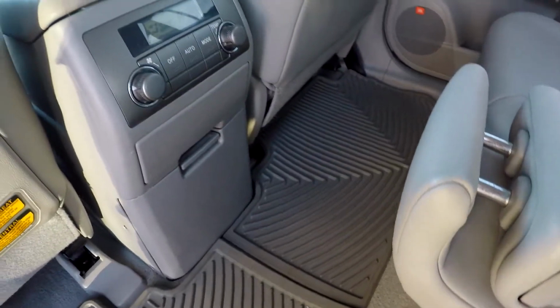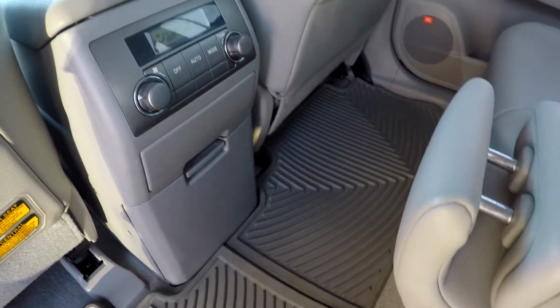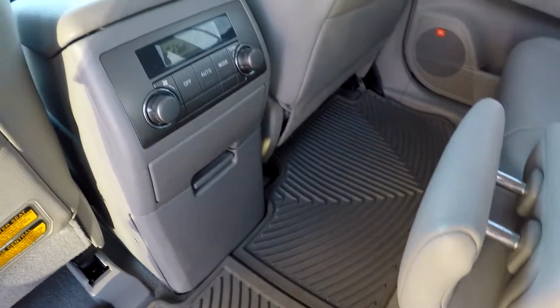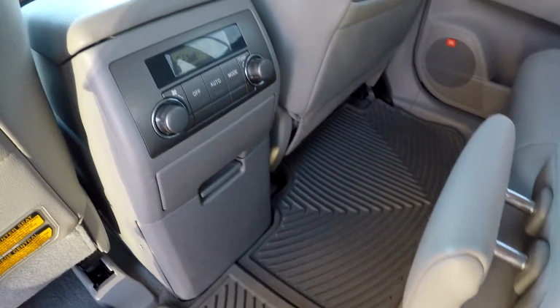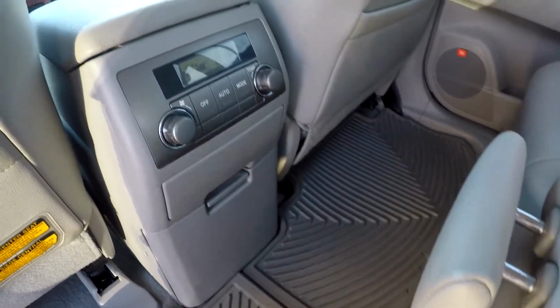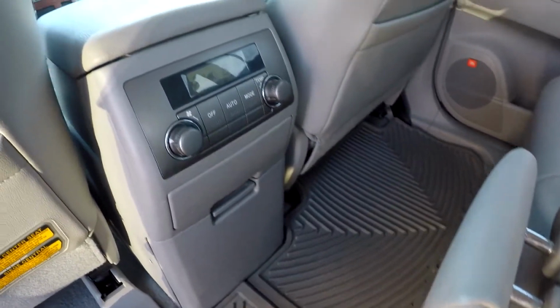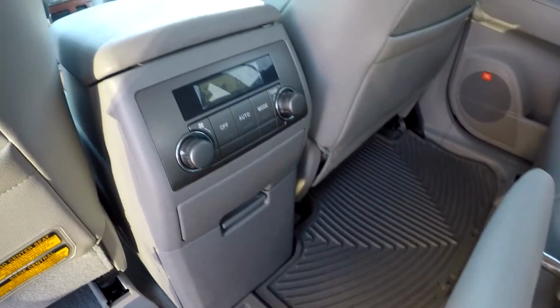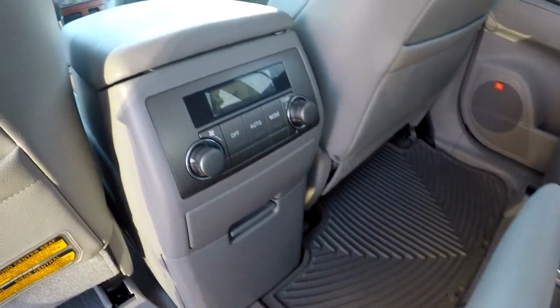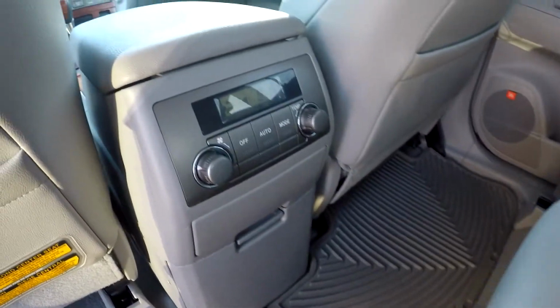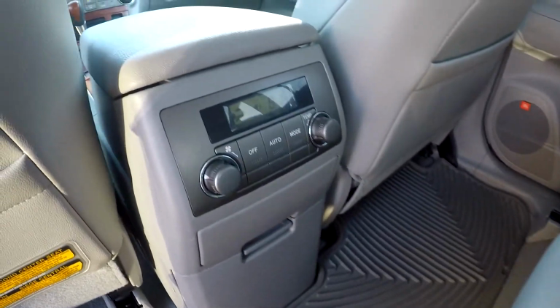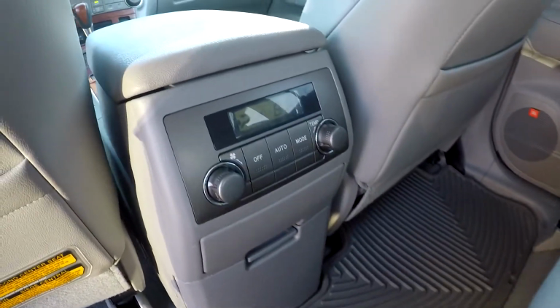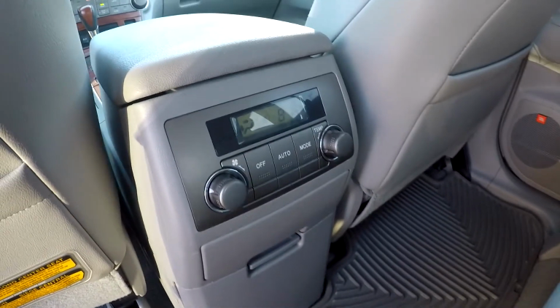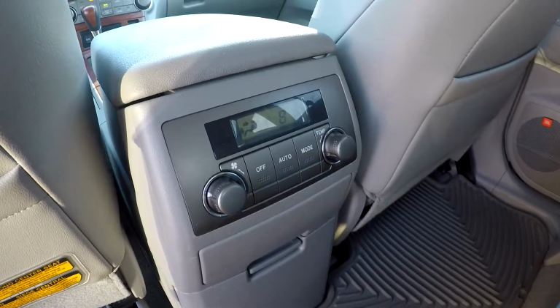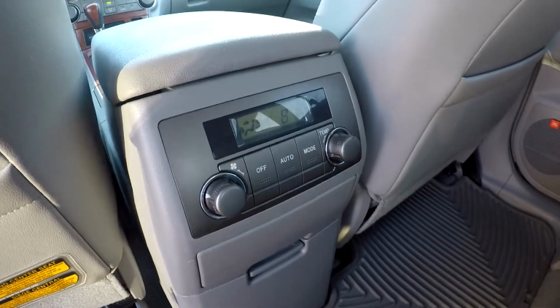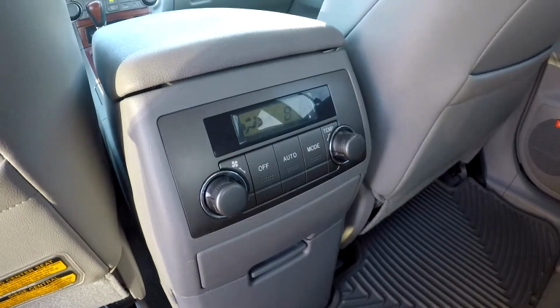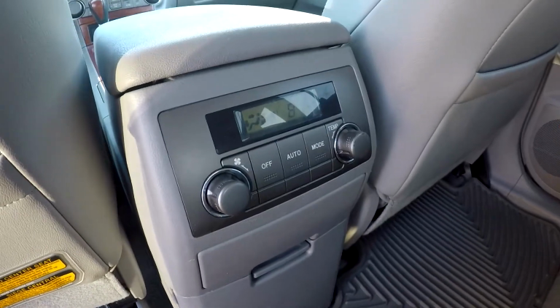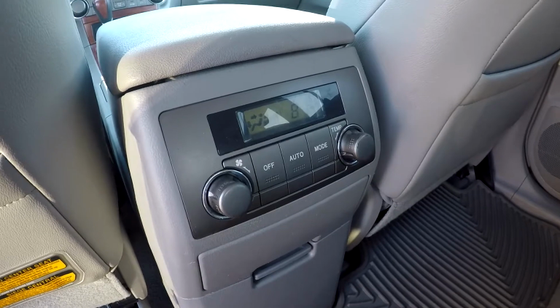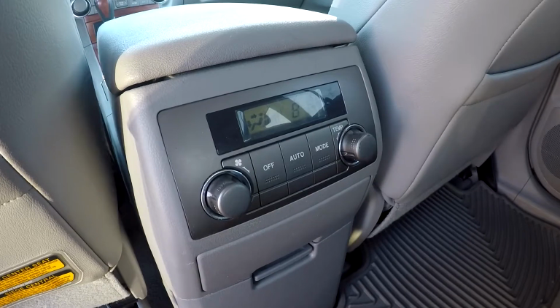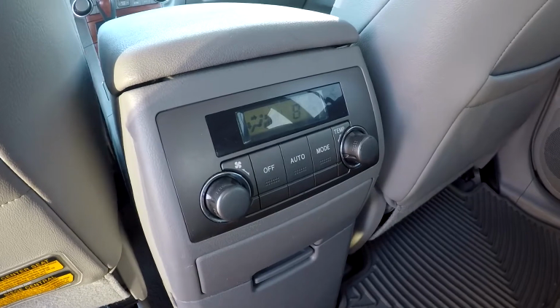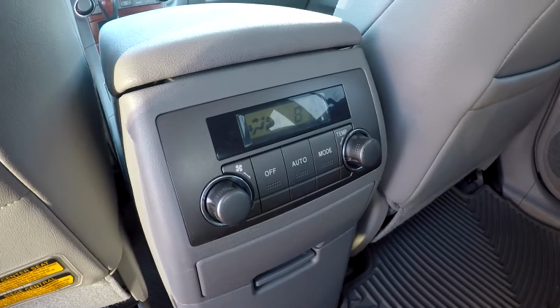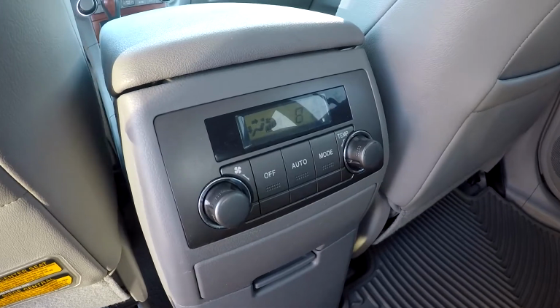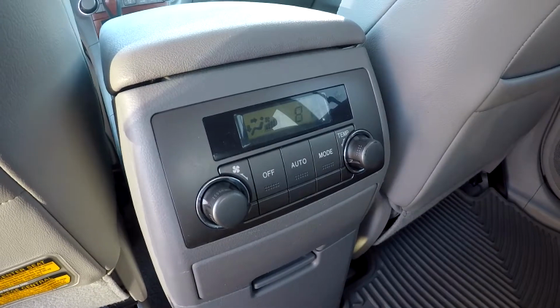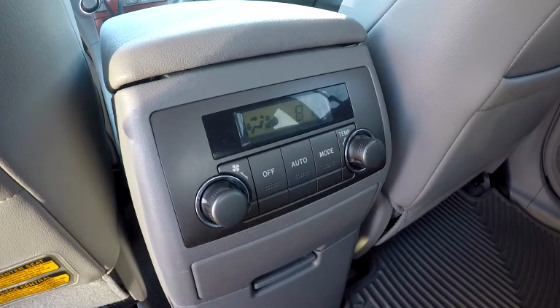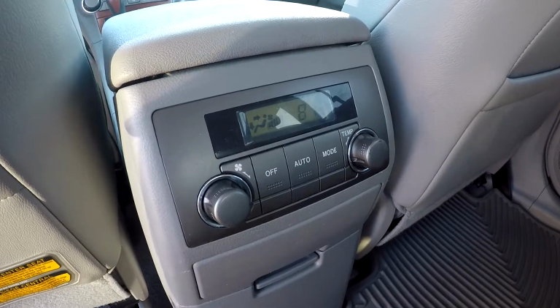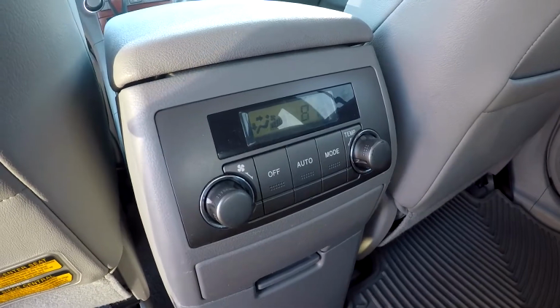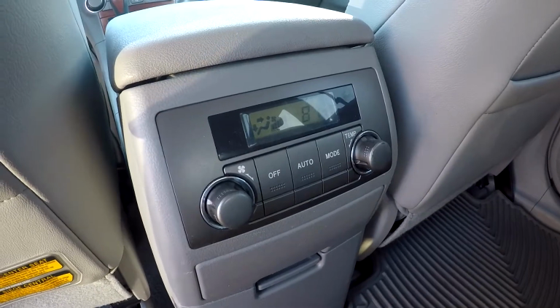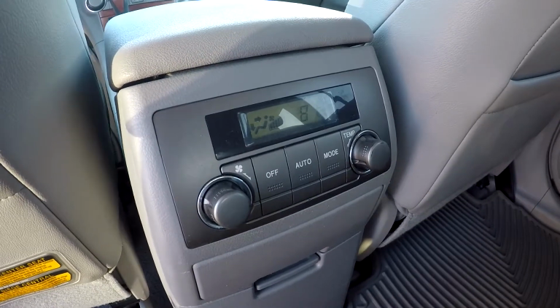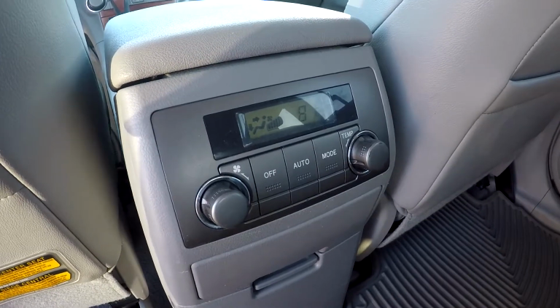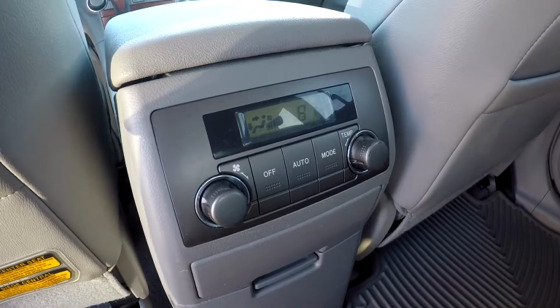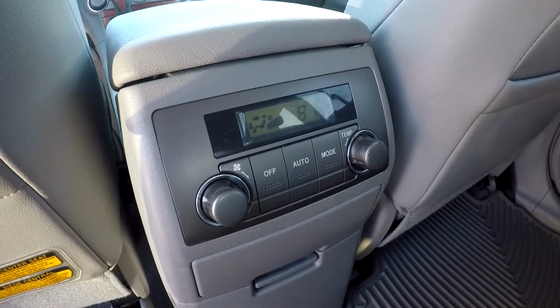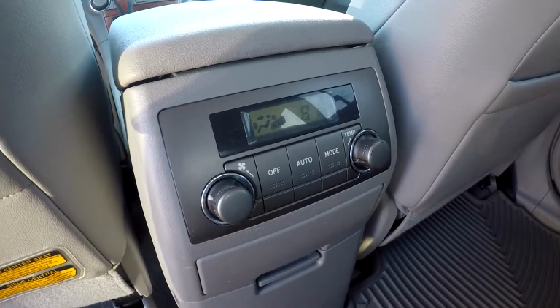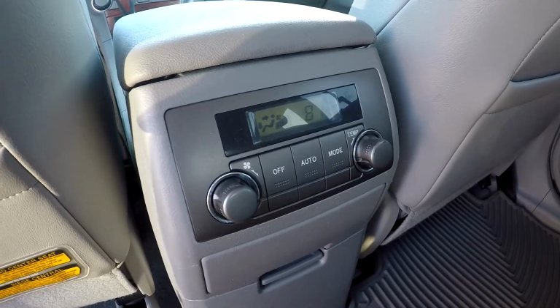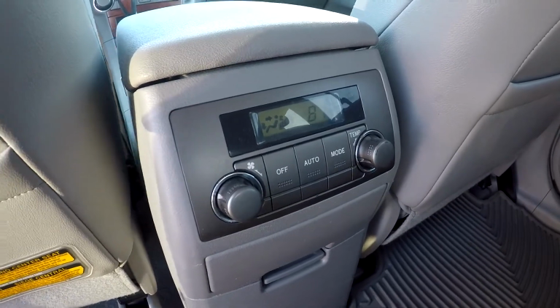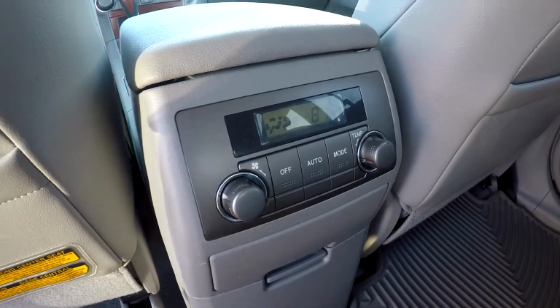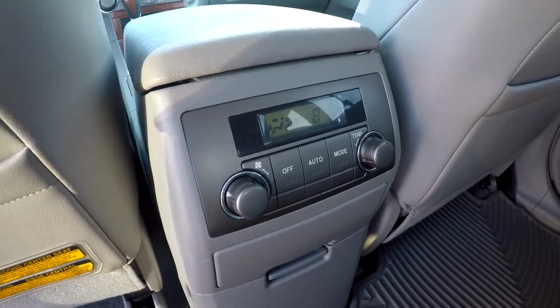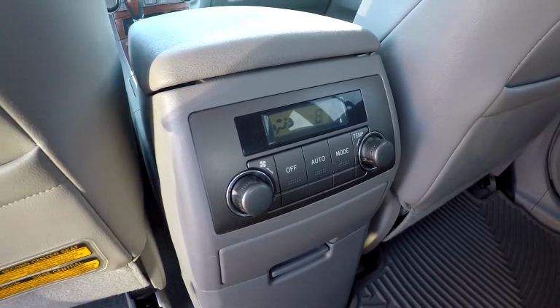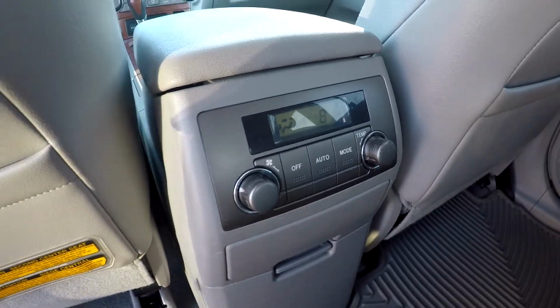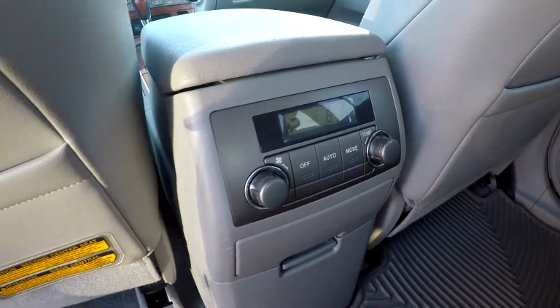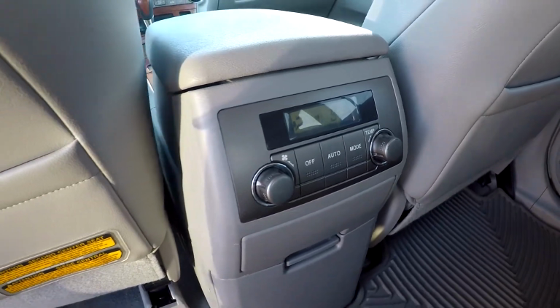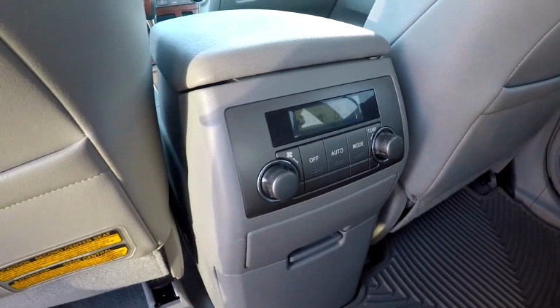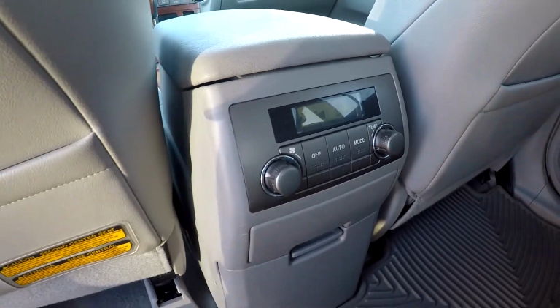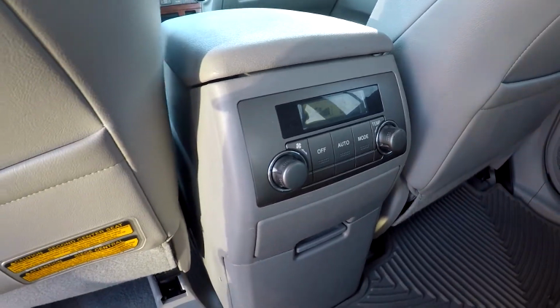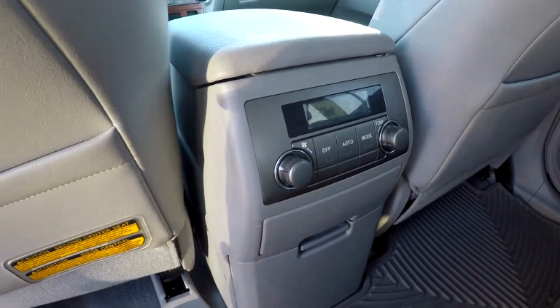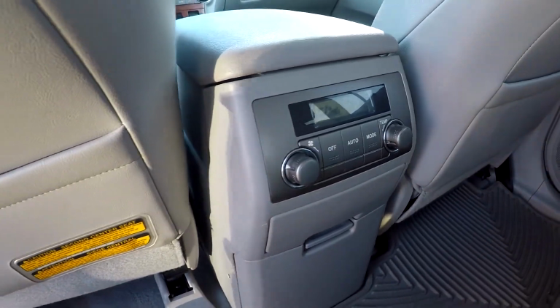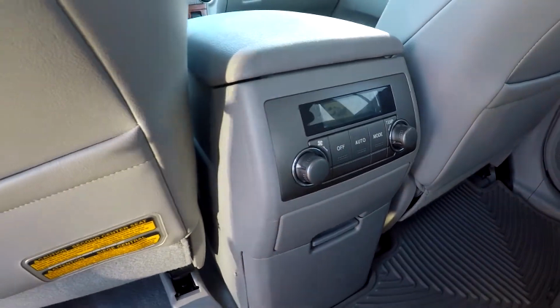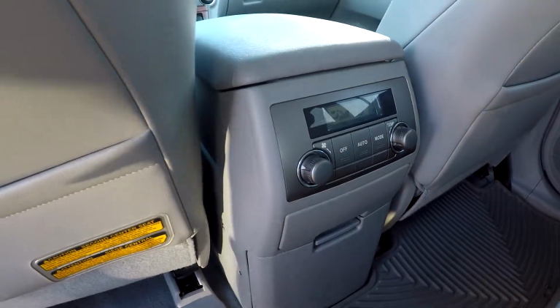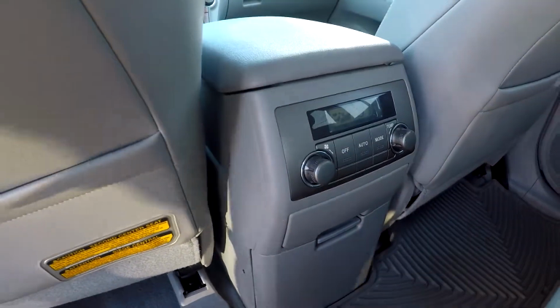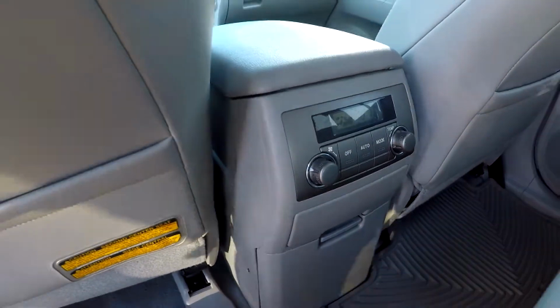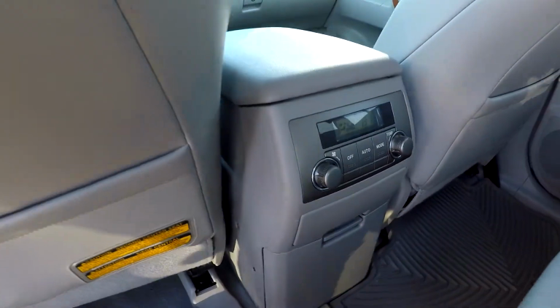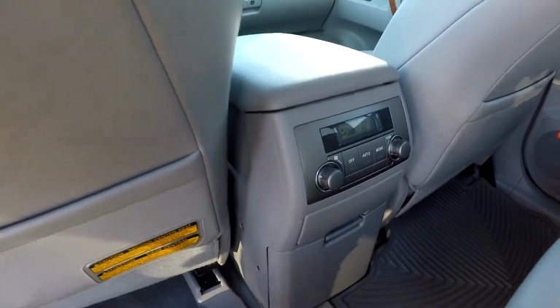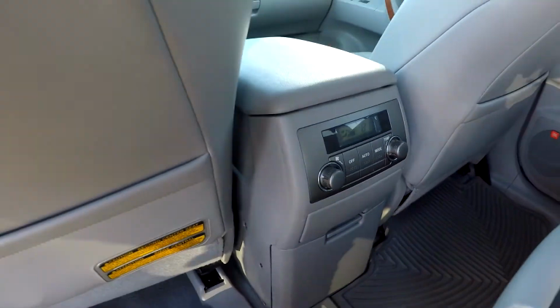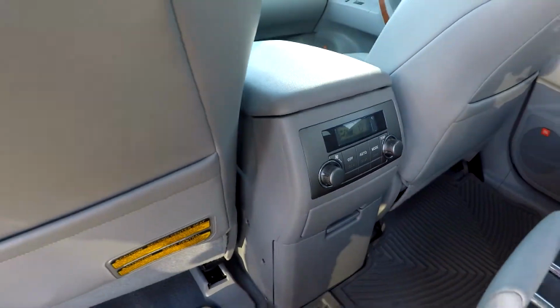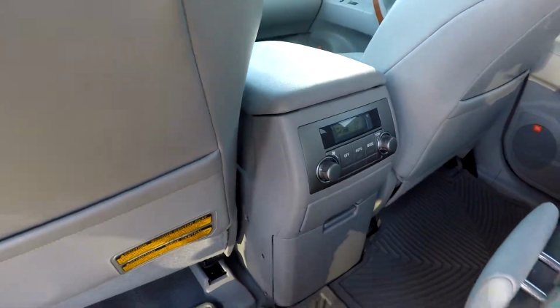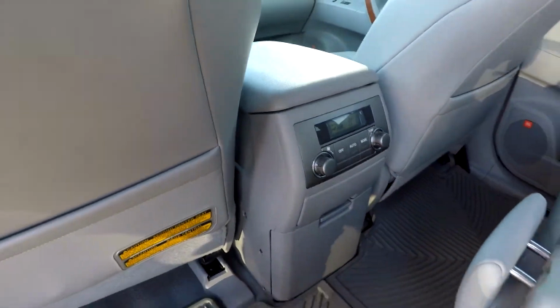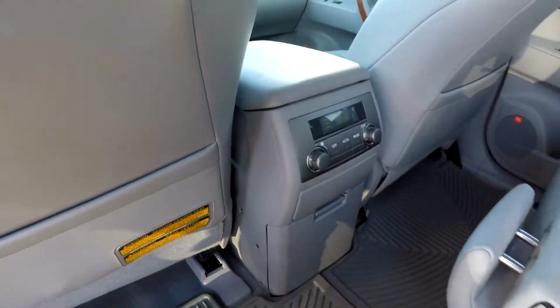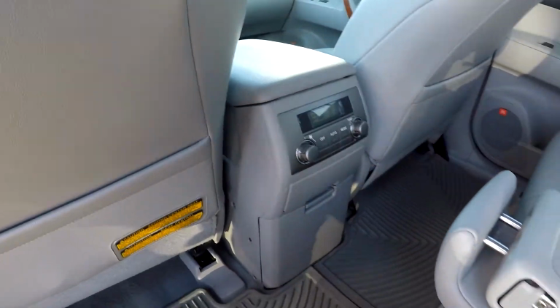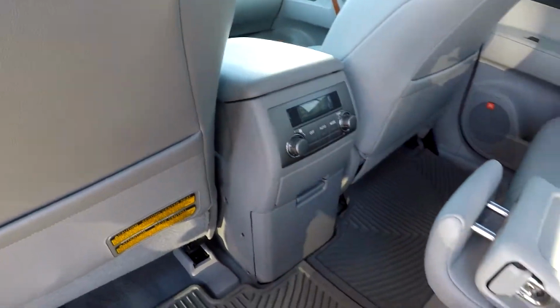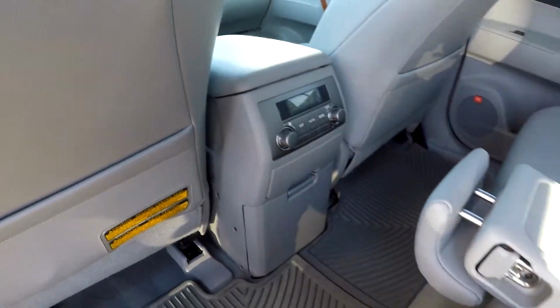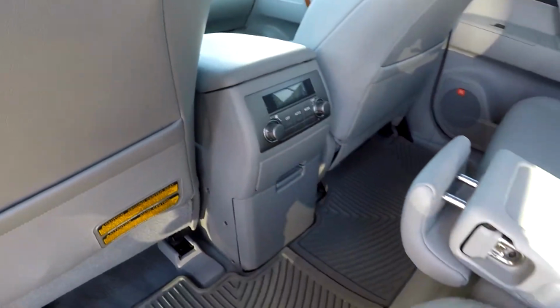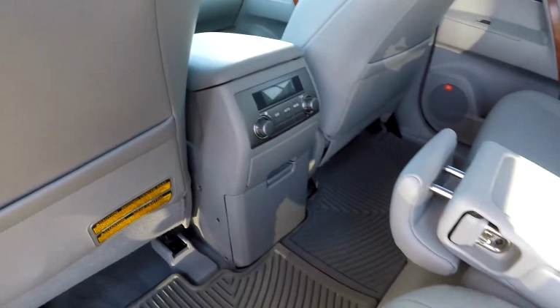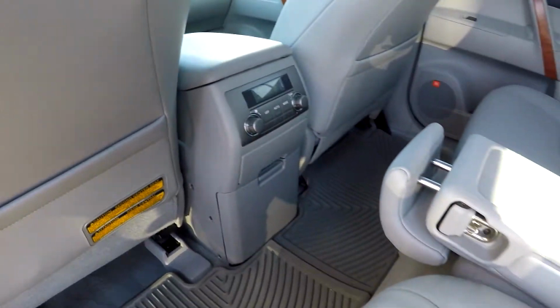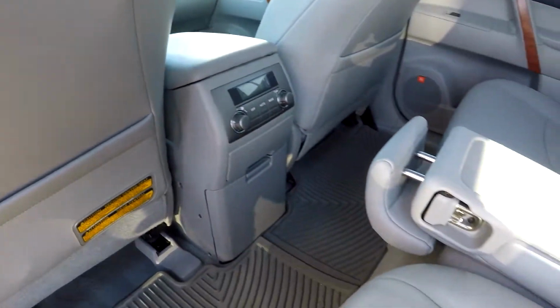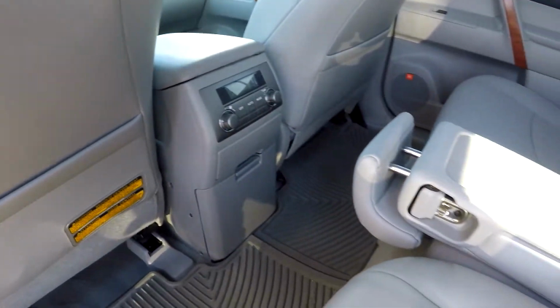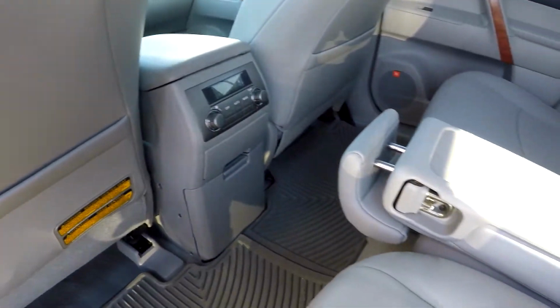You will look here in the middle and see that you are going to have a little bit of climate control back here for your back seat passengers also.